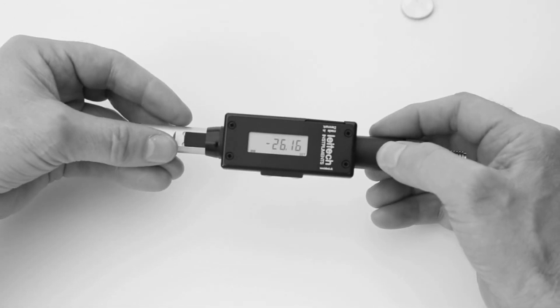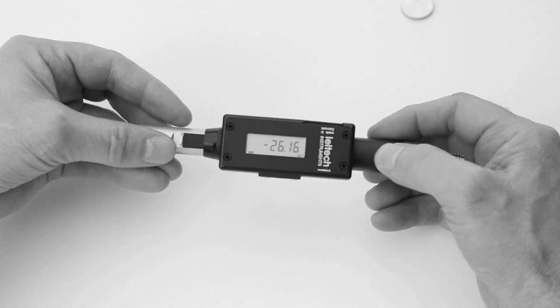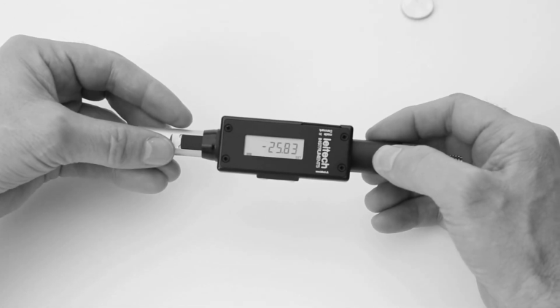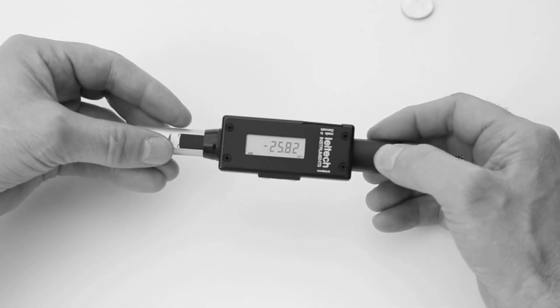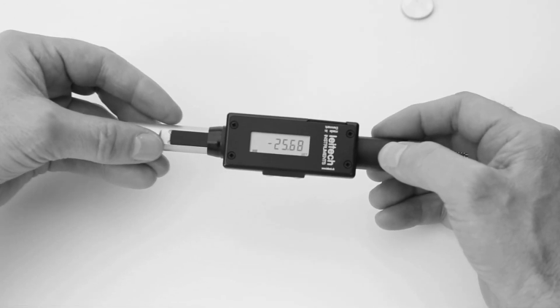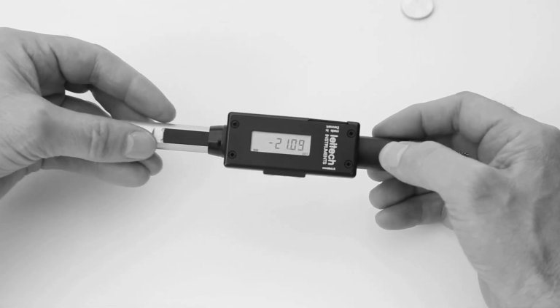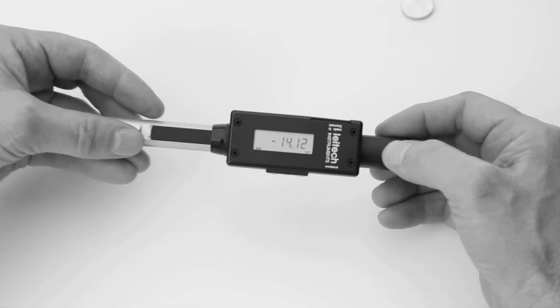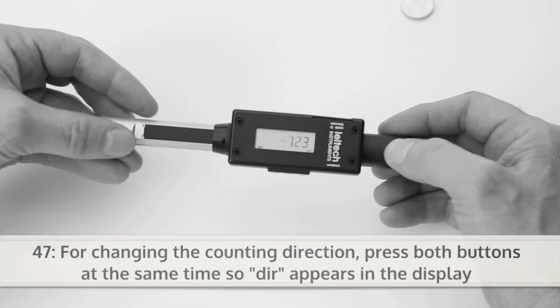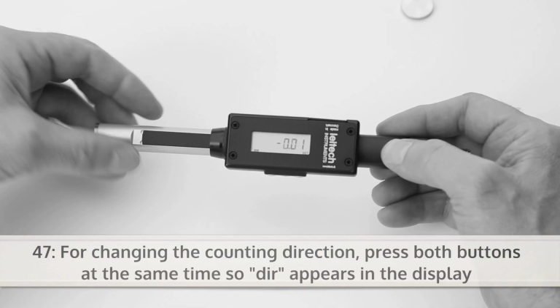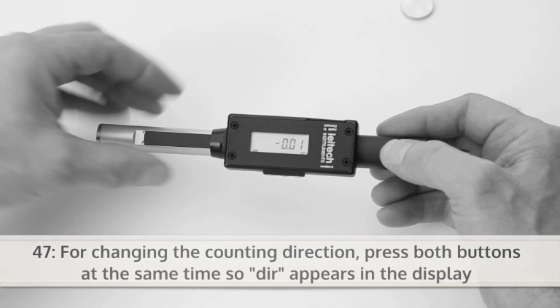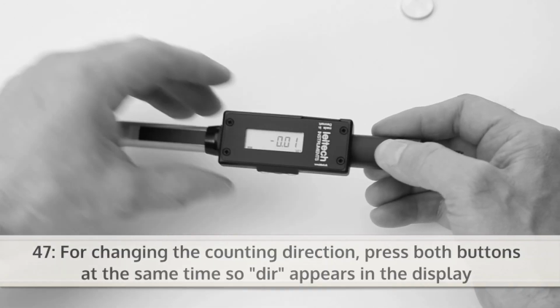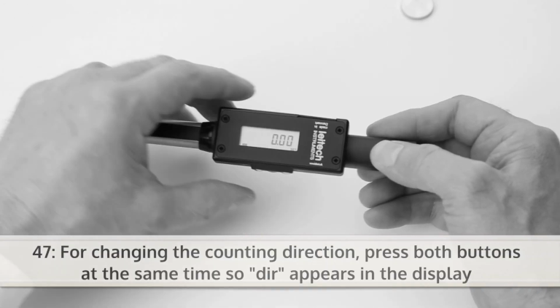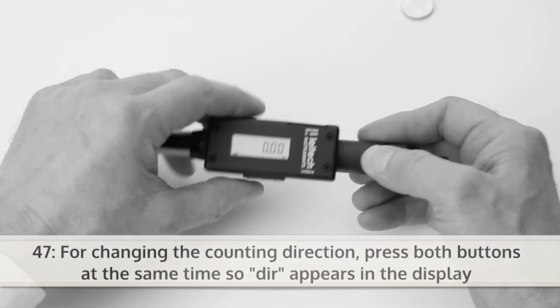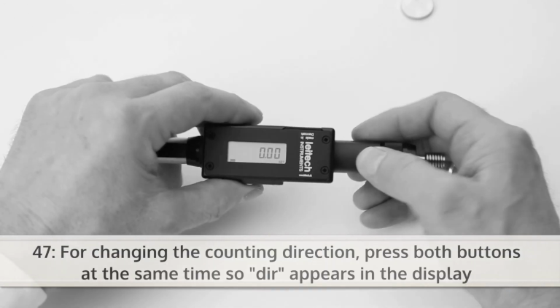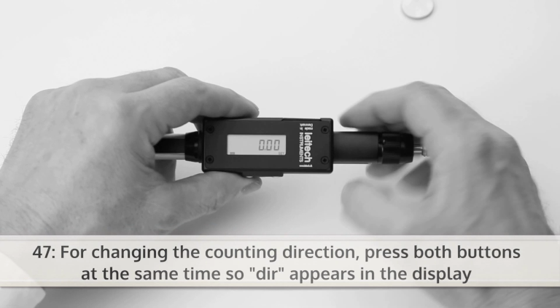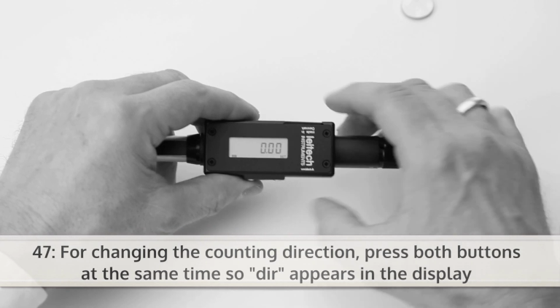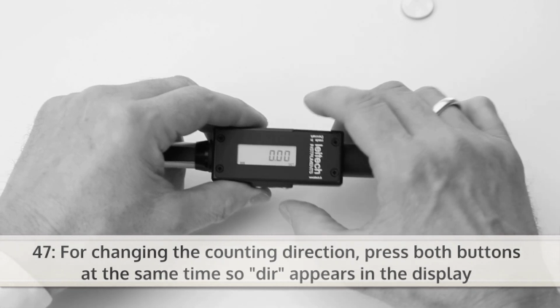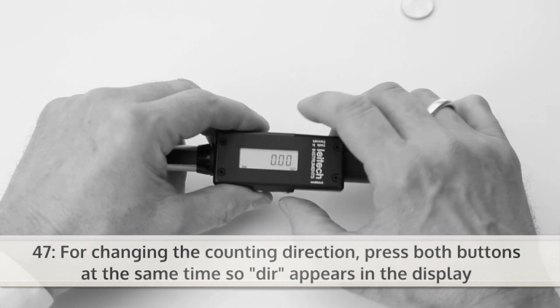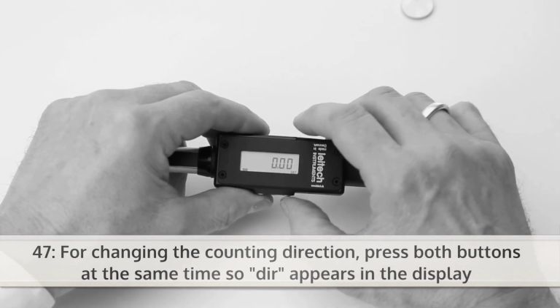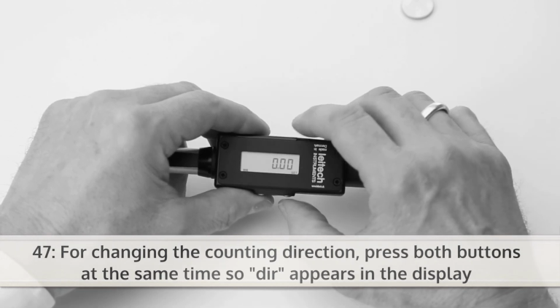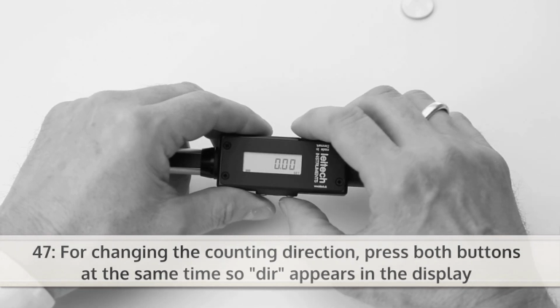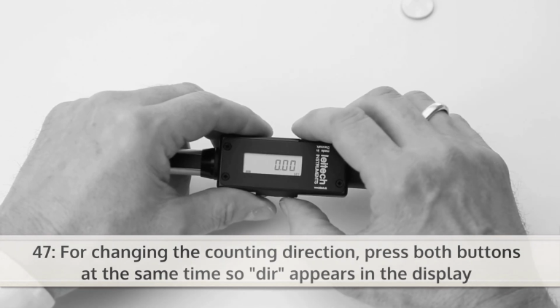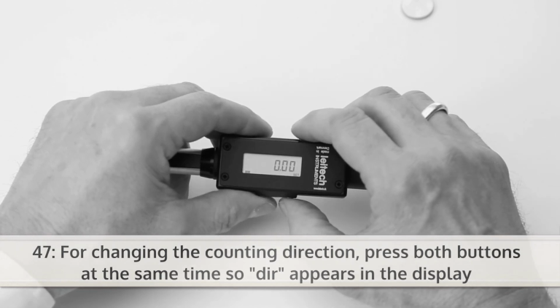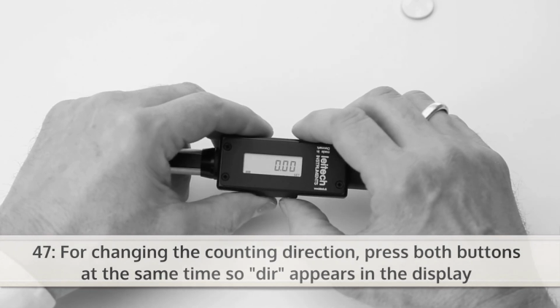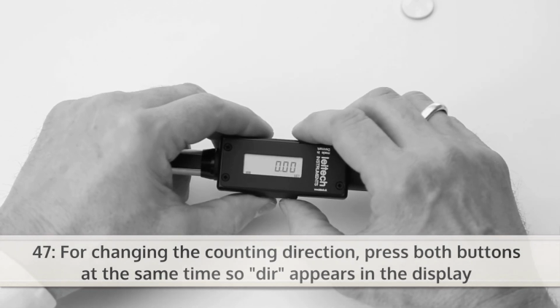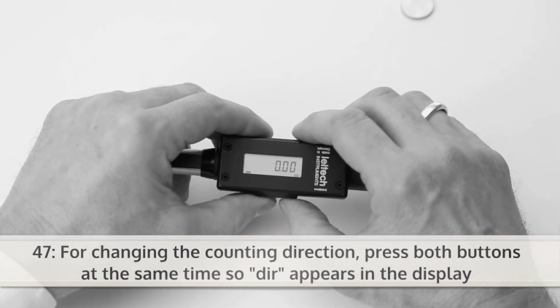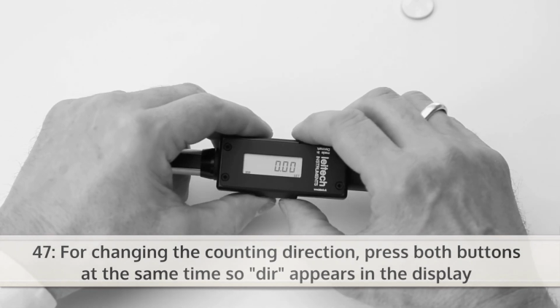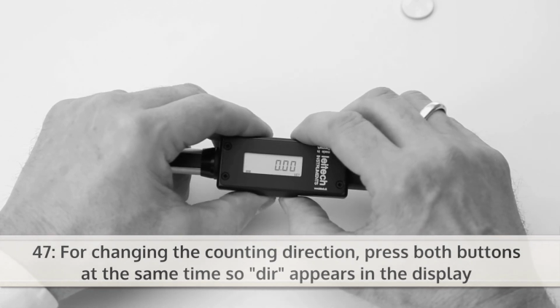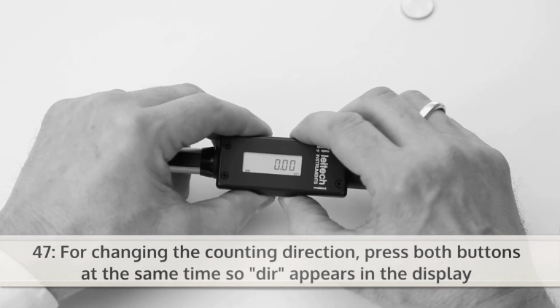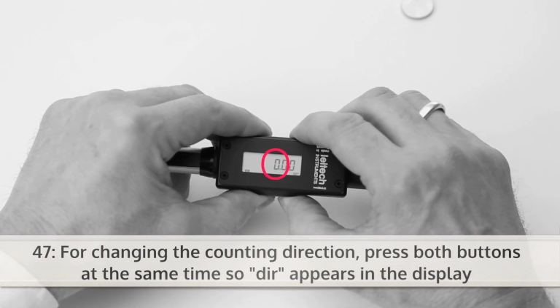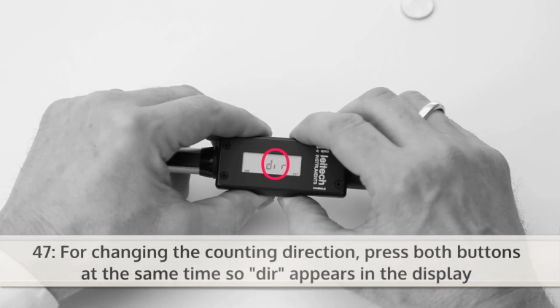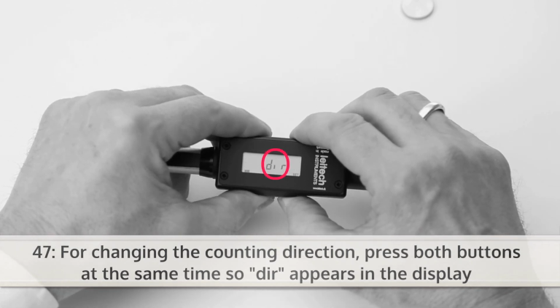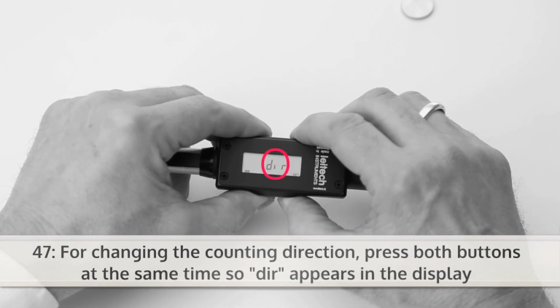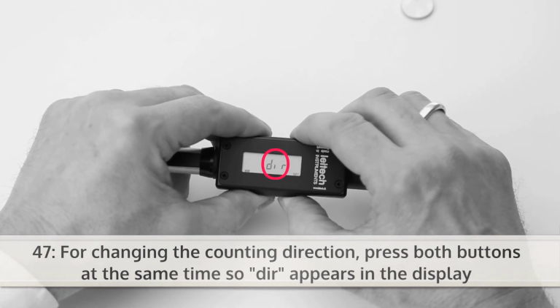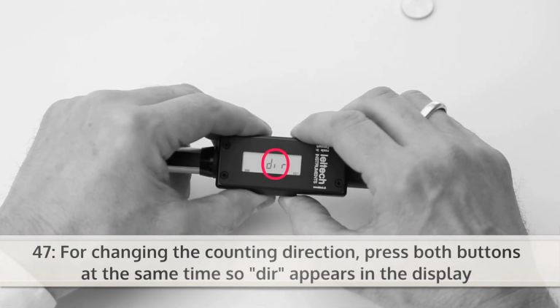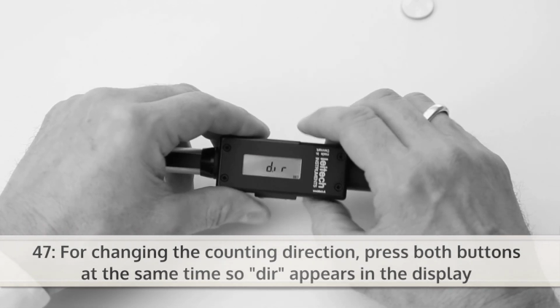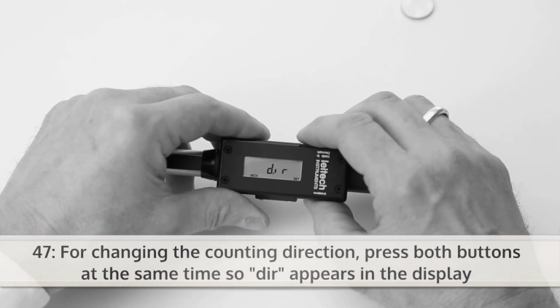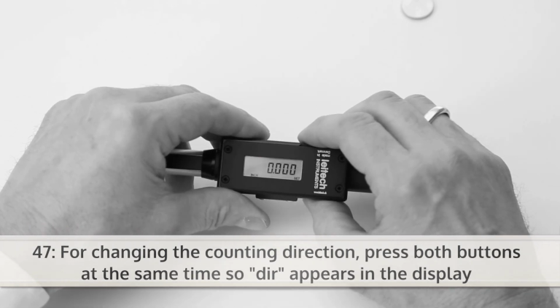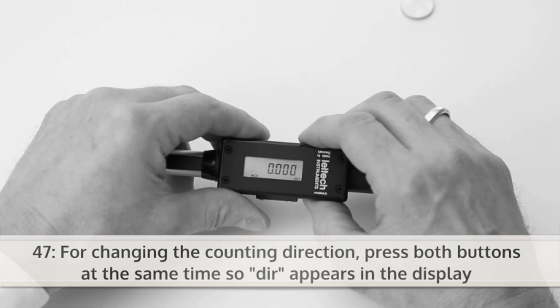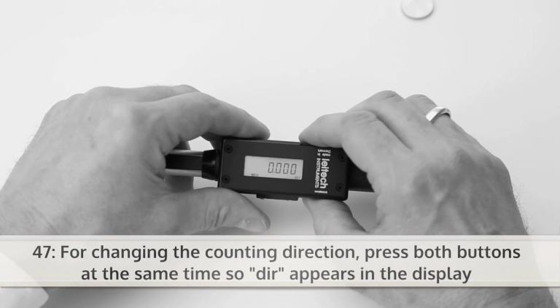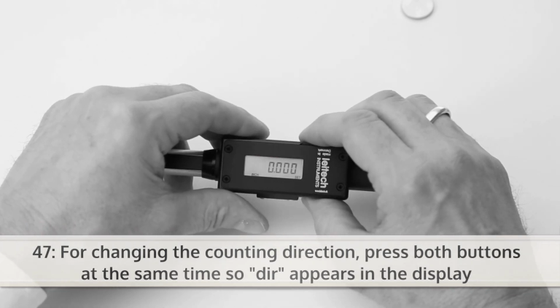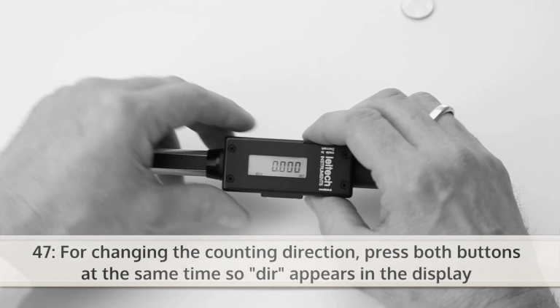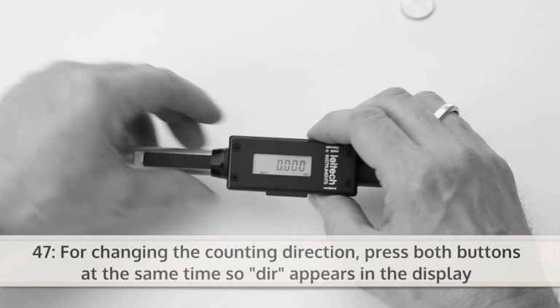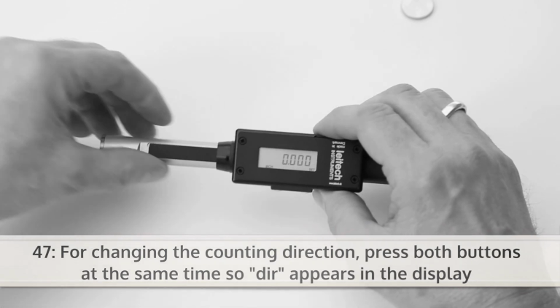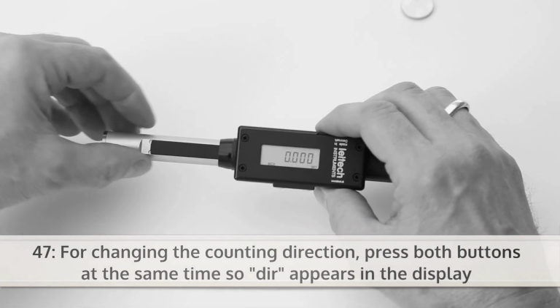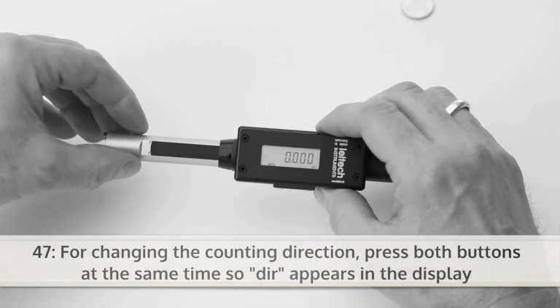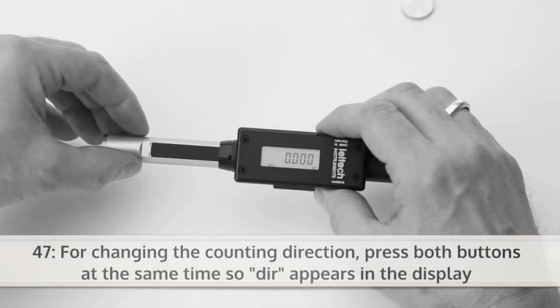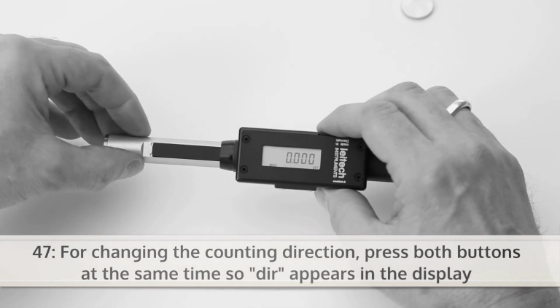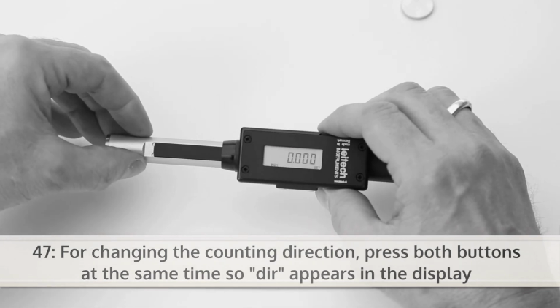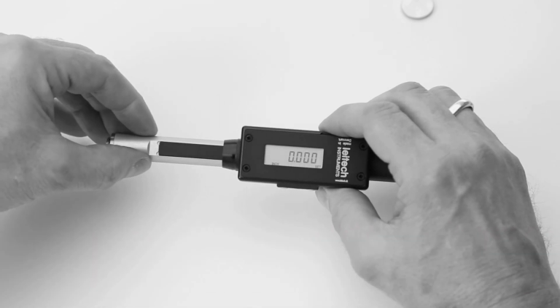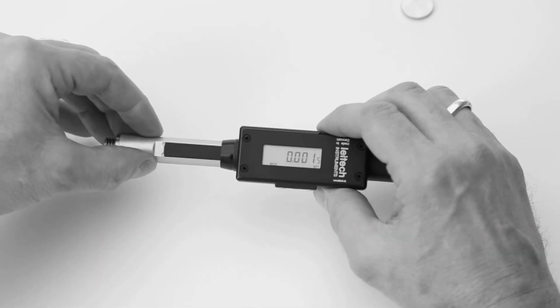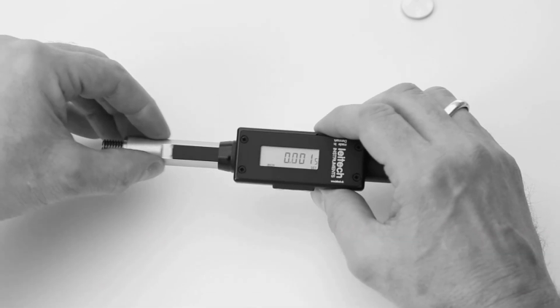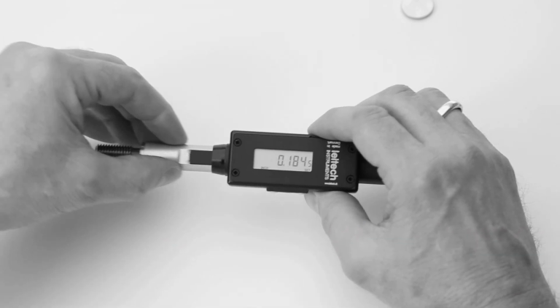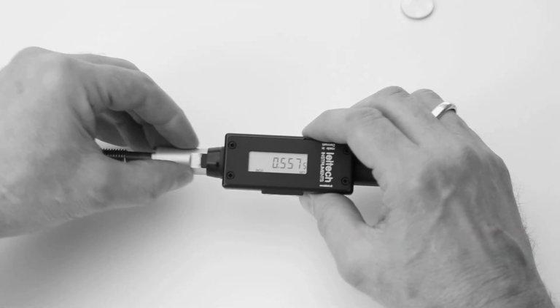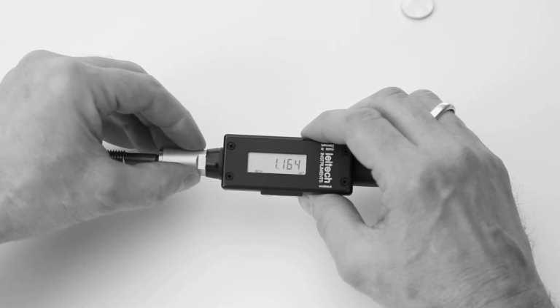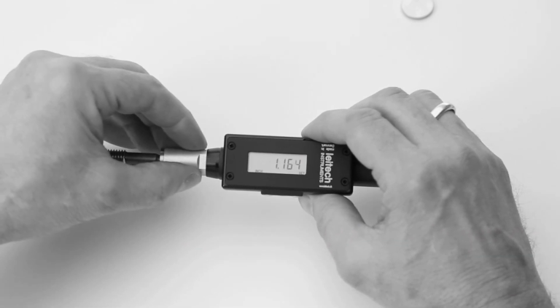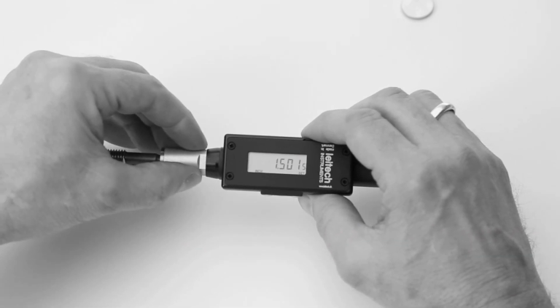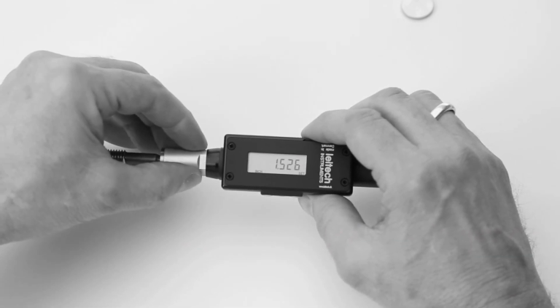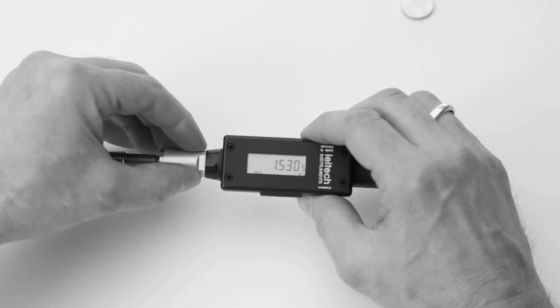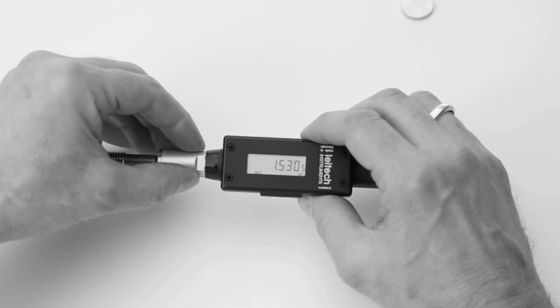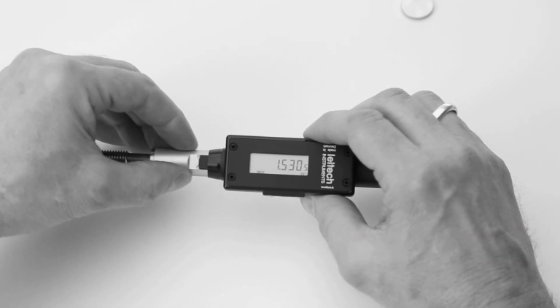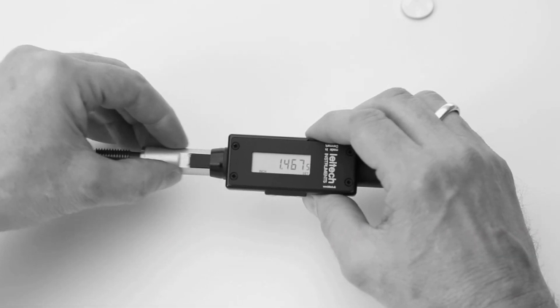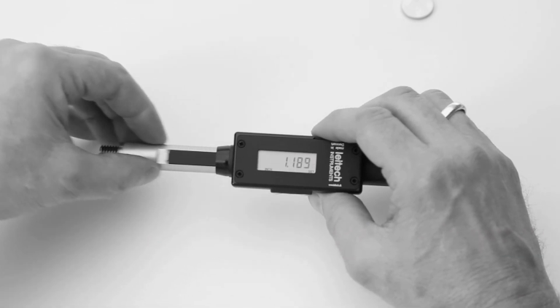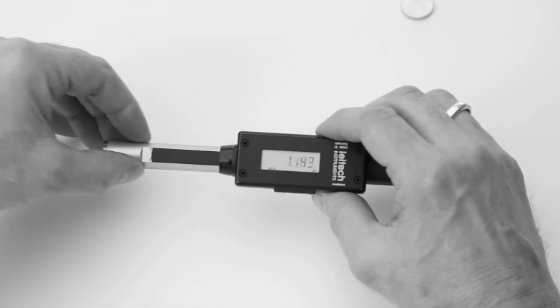For changing the counting direction, press both buttons at the same time so DIR appears in the display.